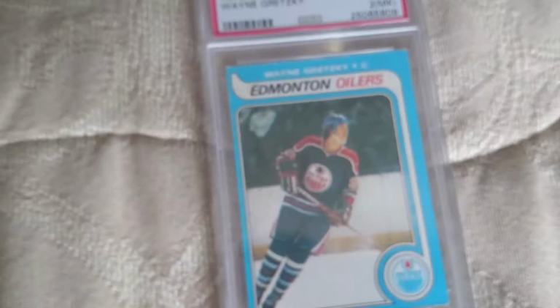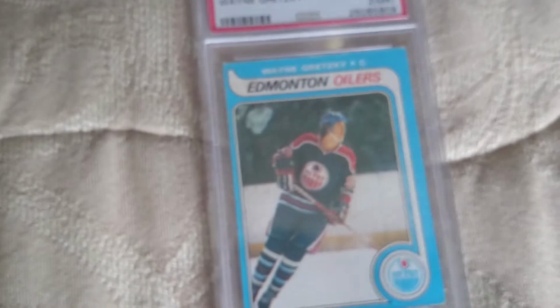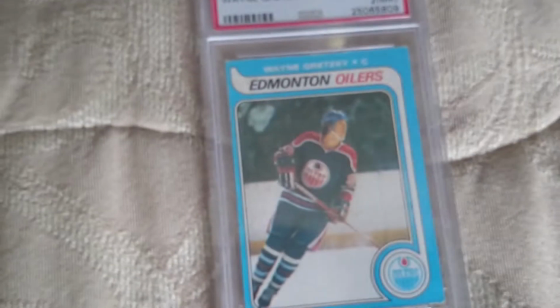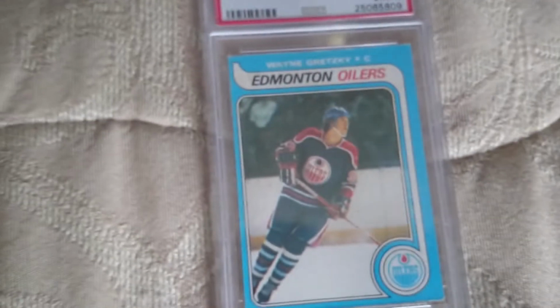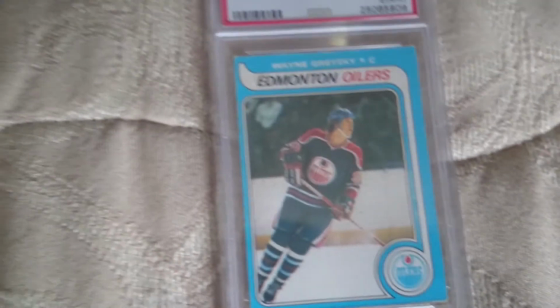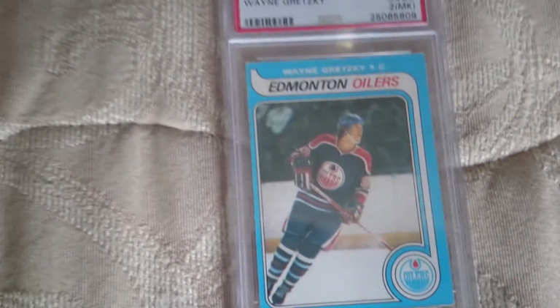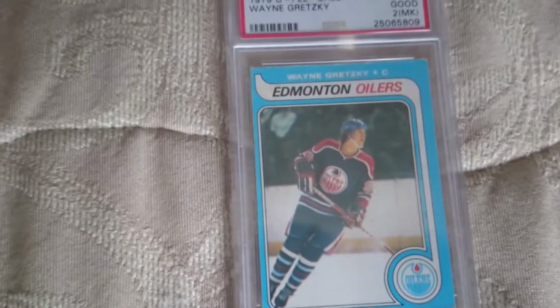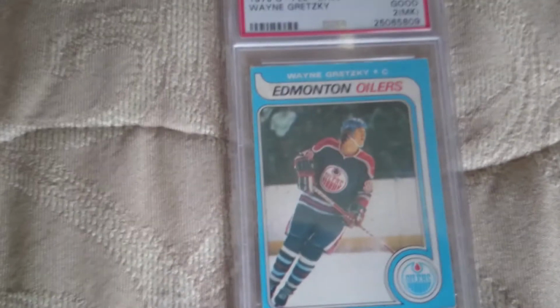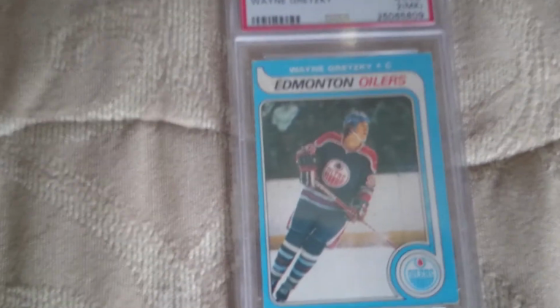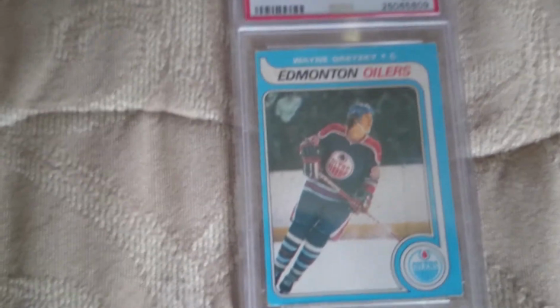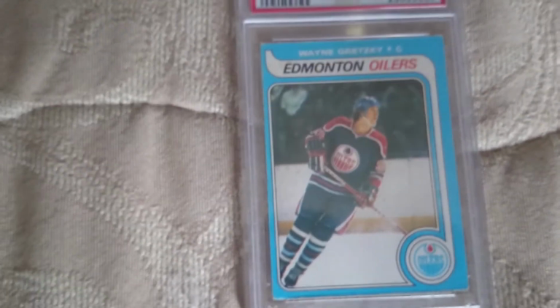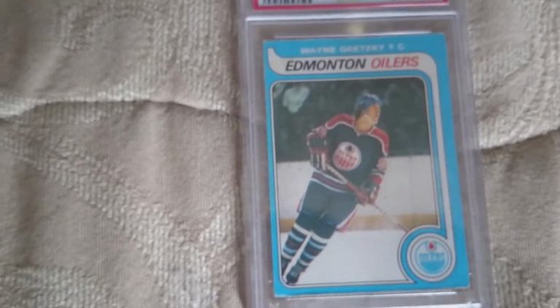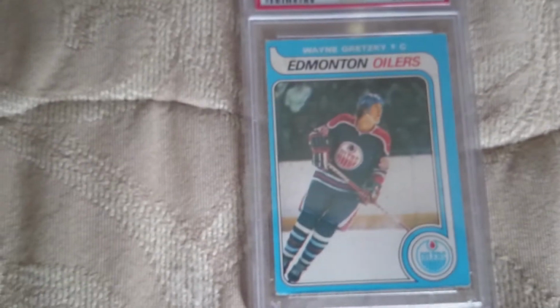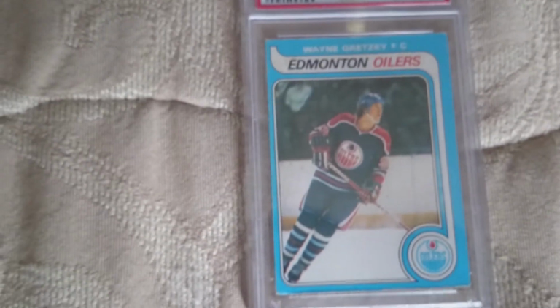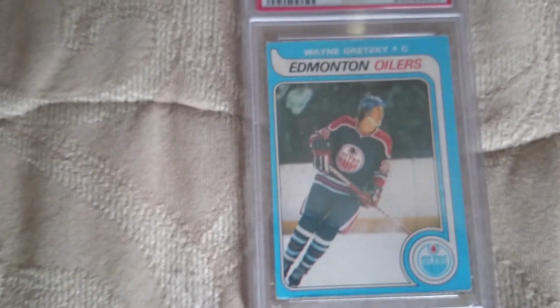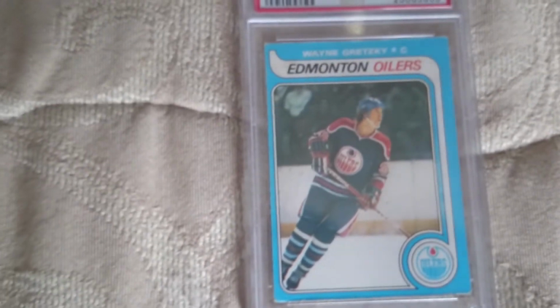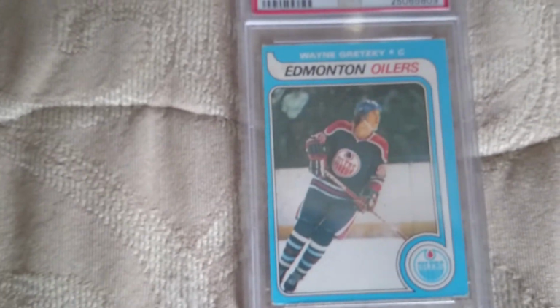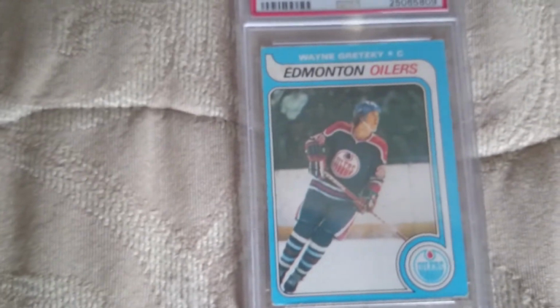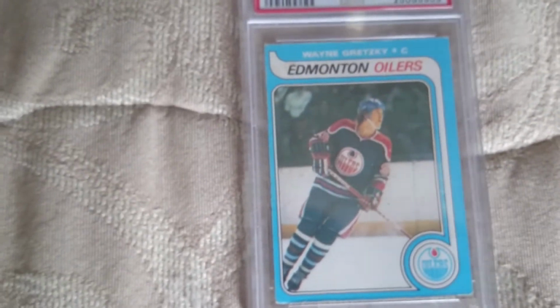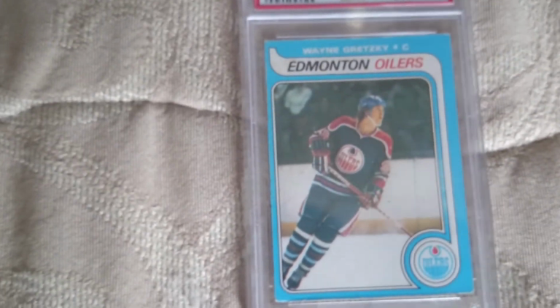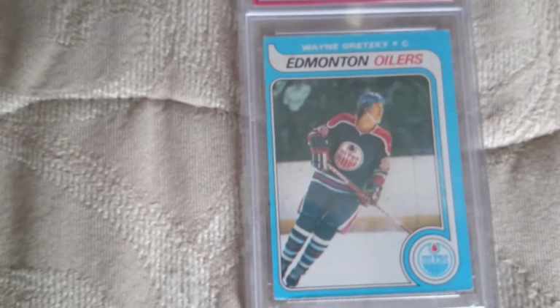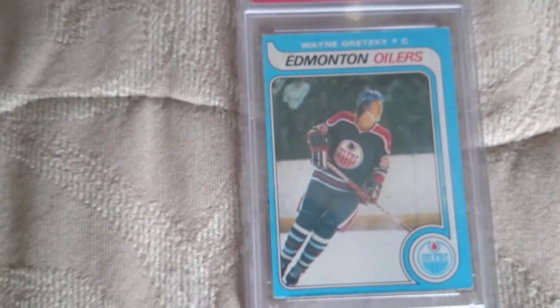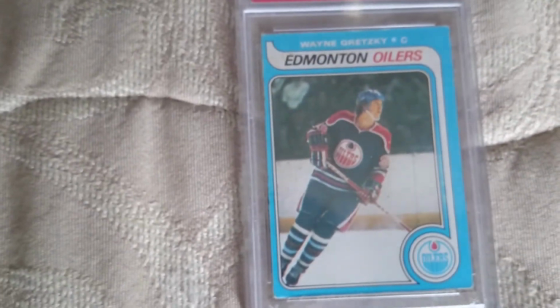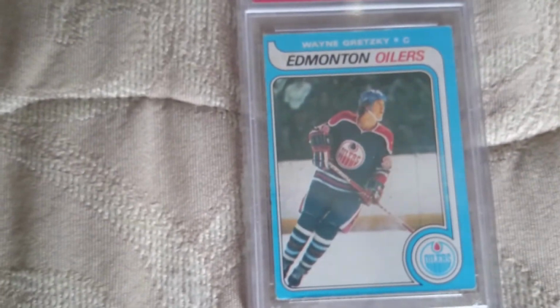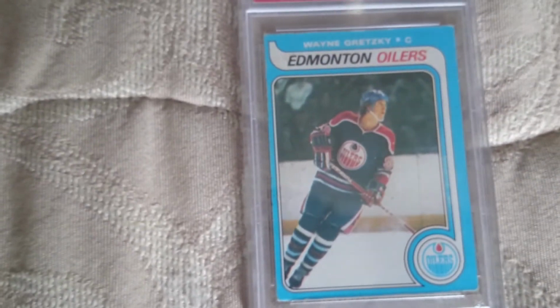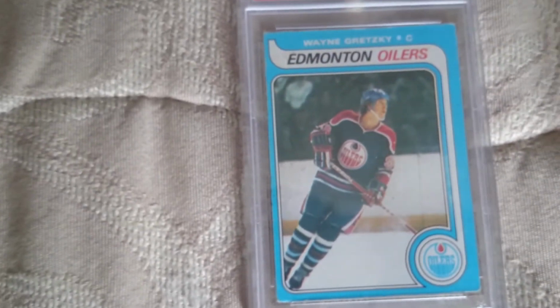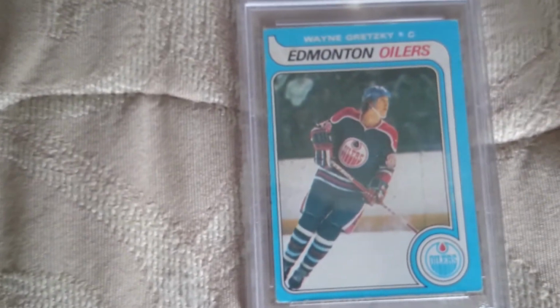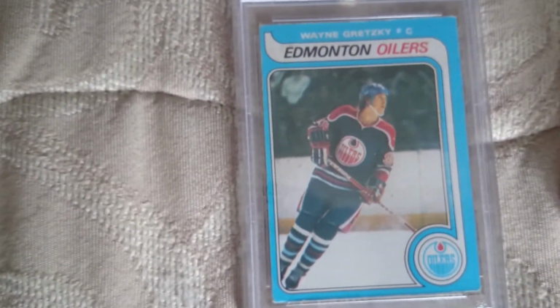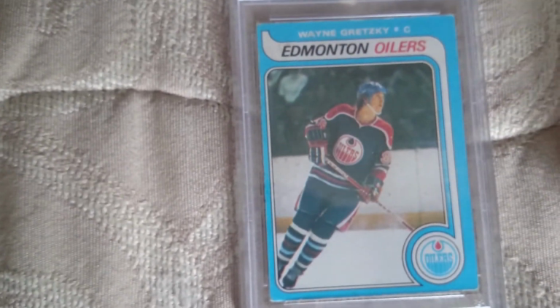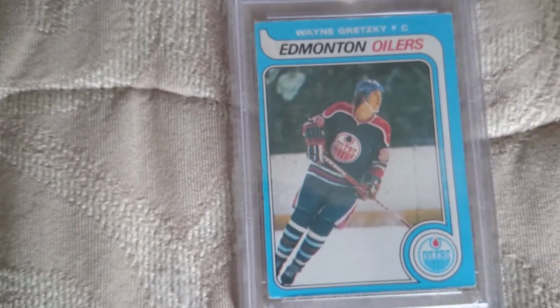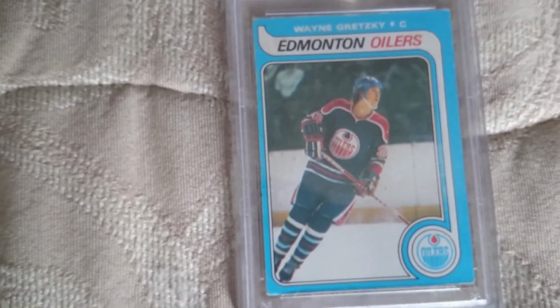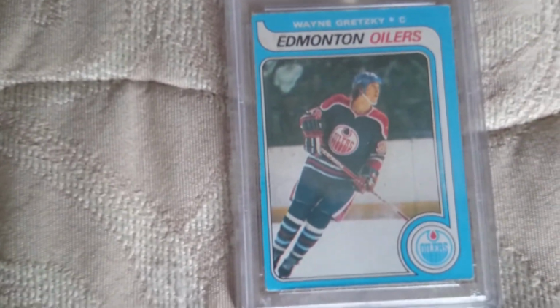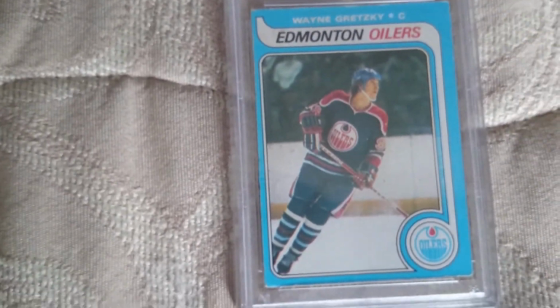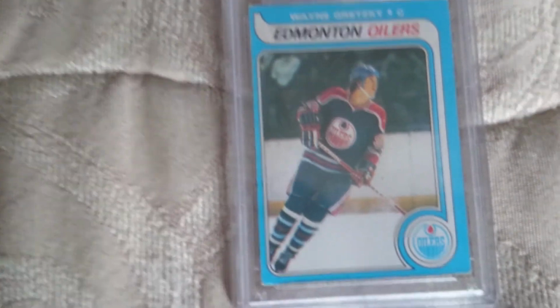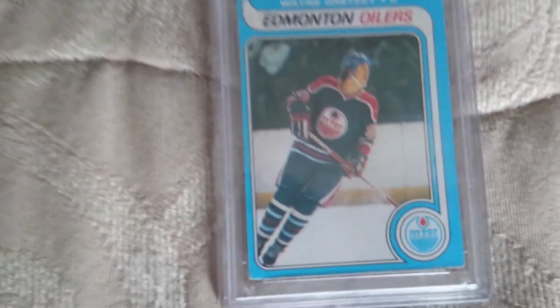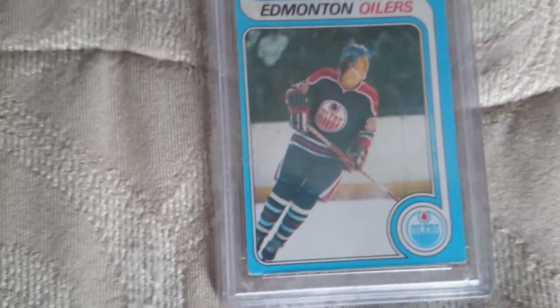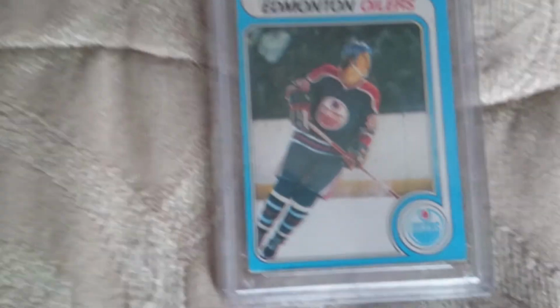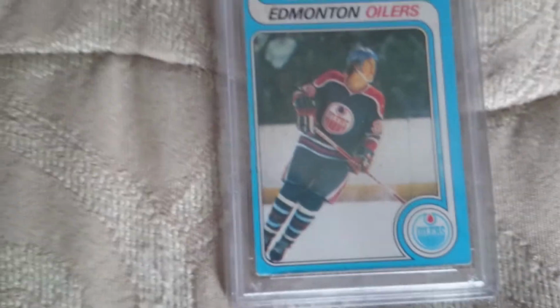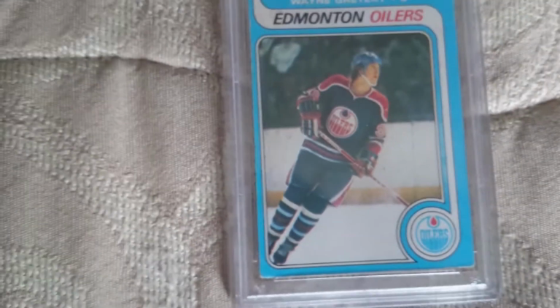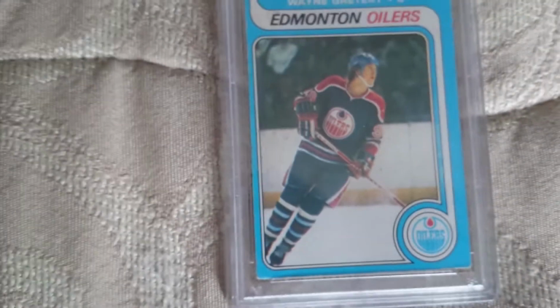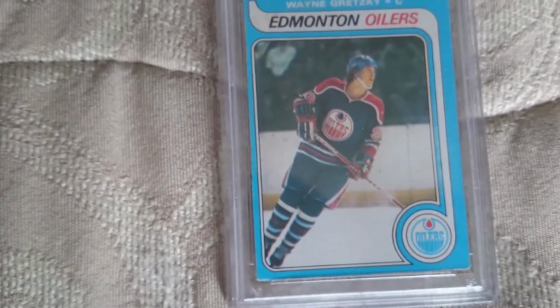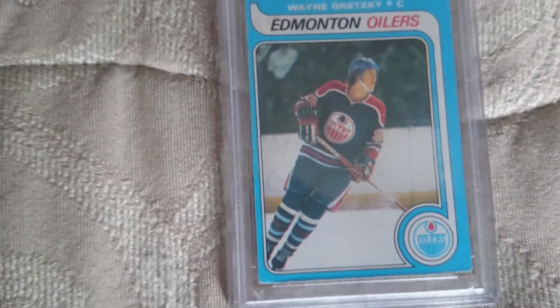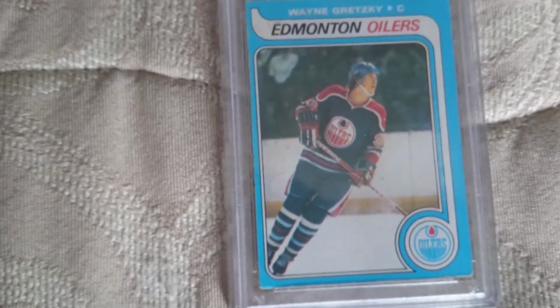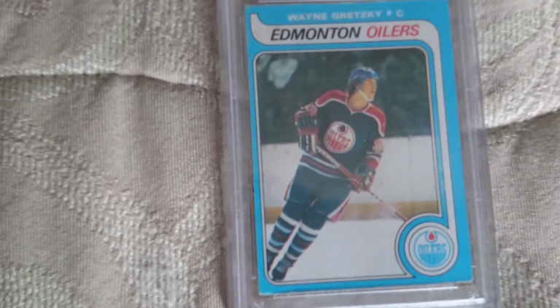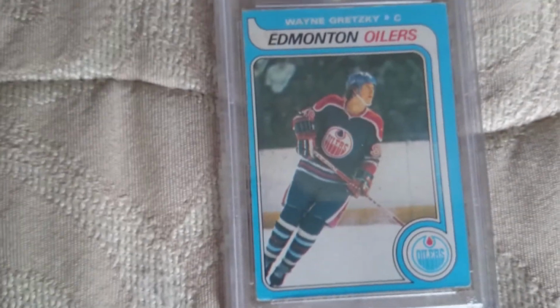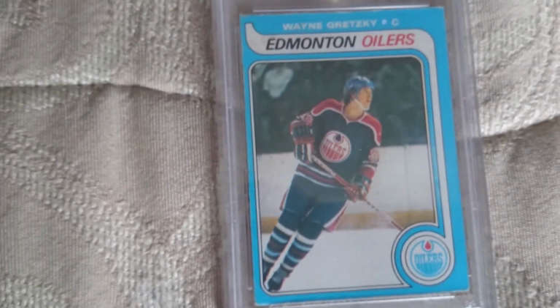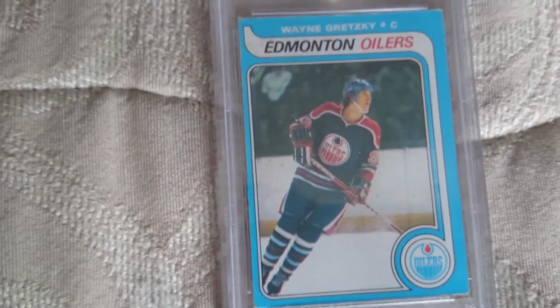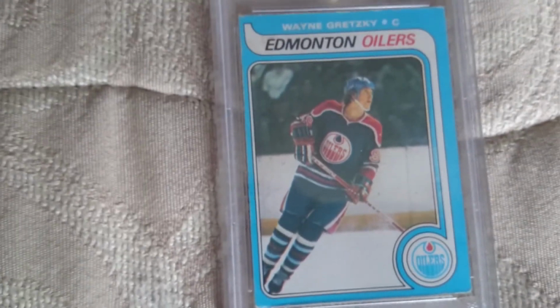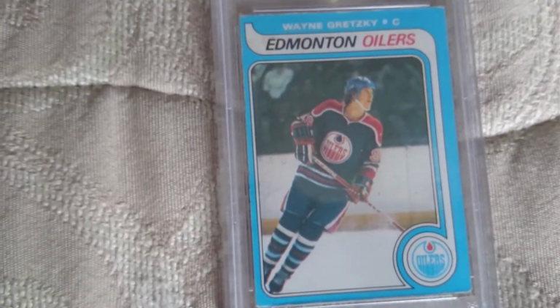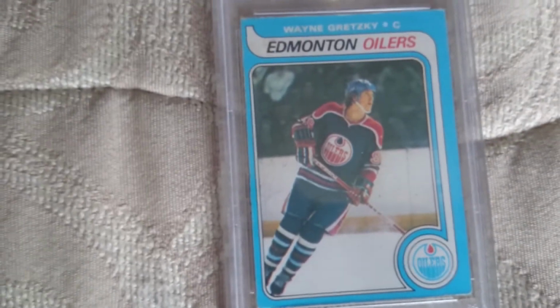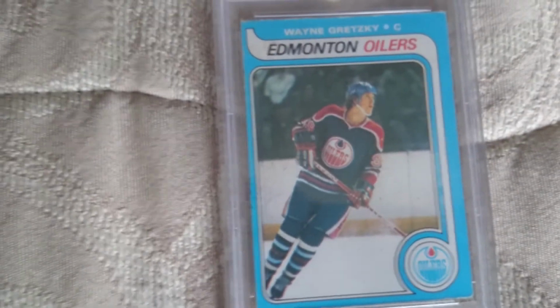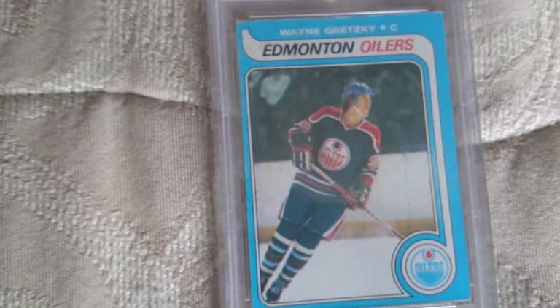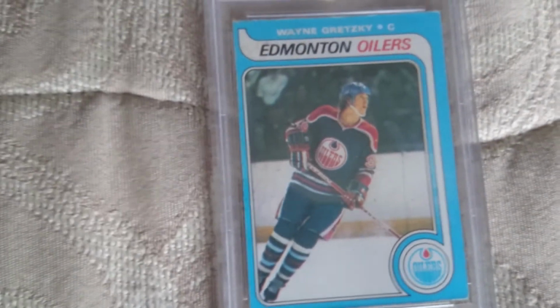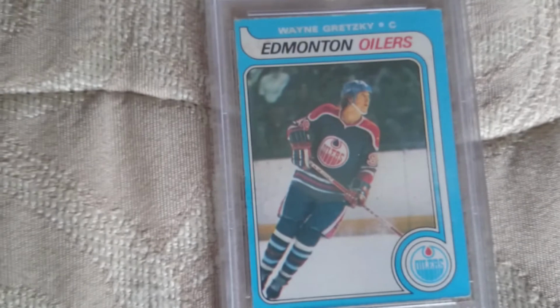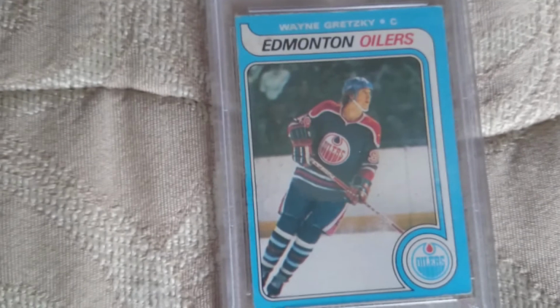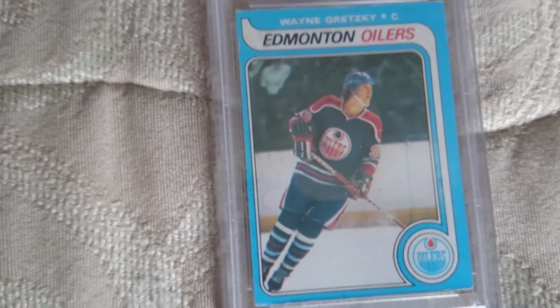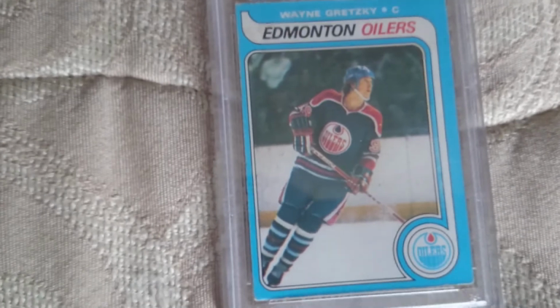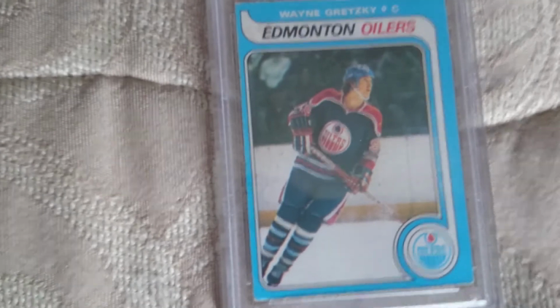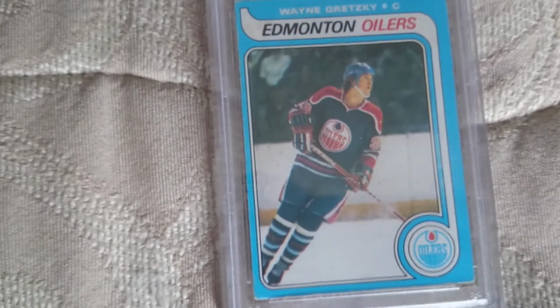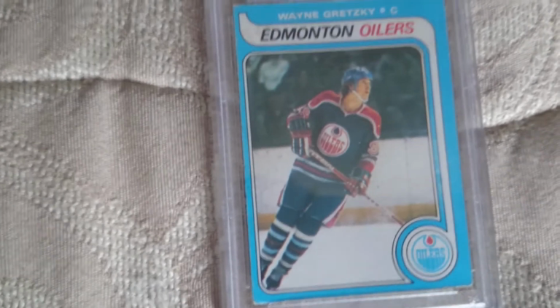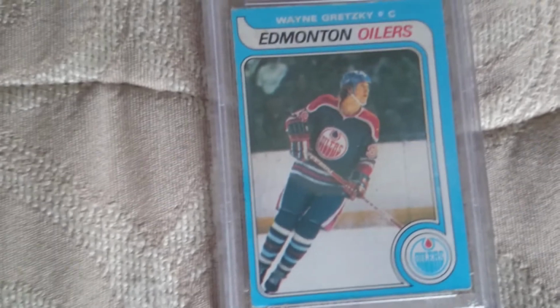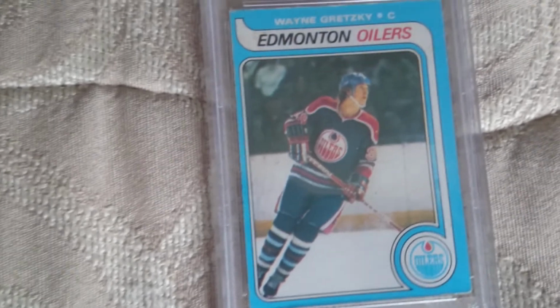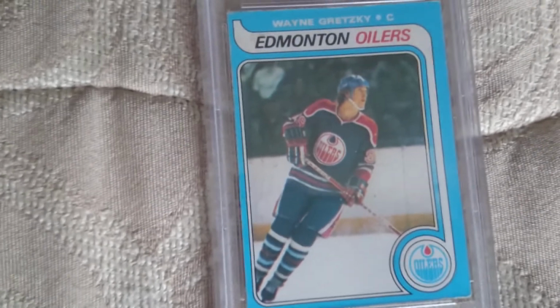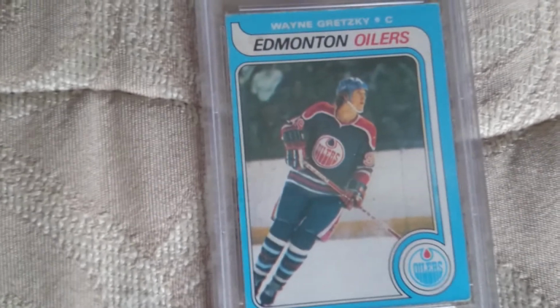This card I got for about $110 Canadian. It was a pretty good deal — I got it off a bid.